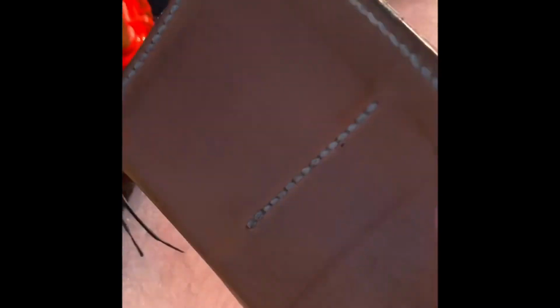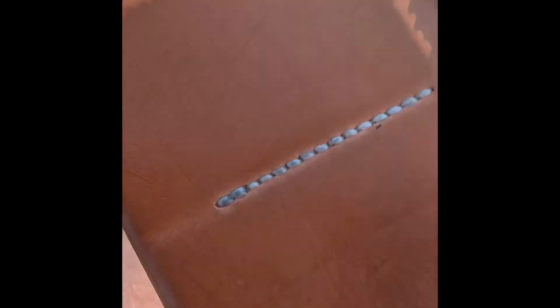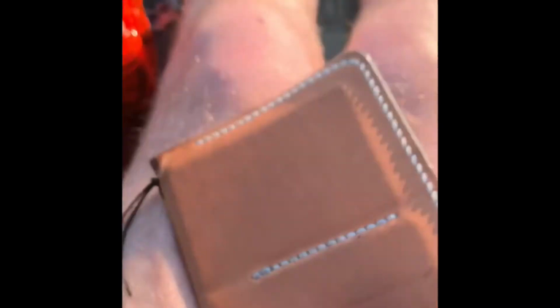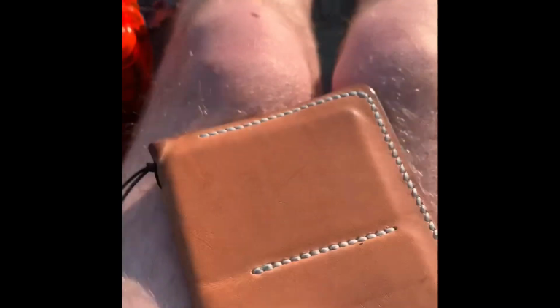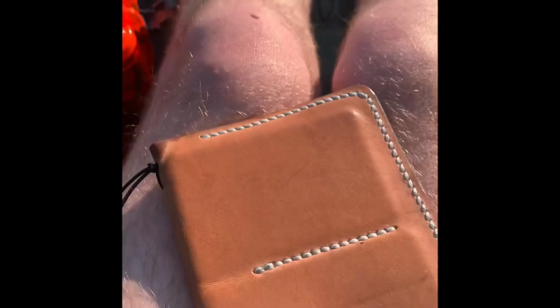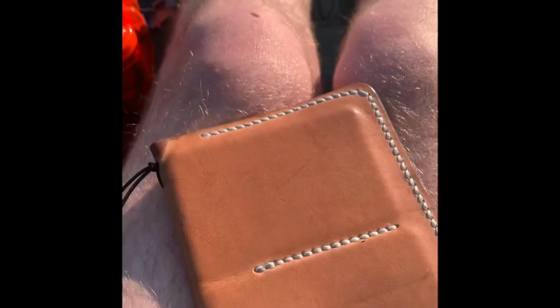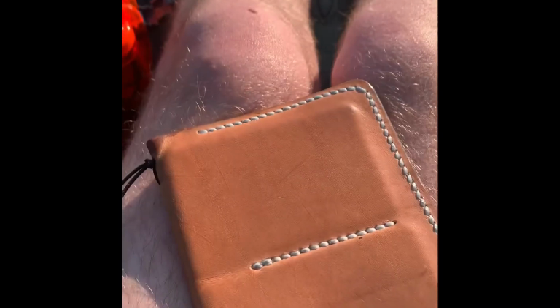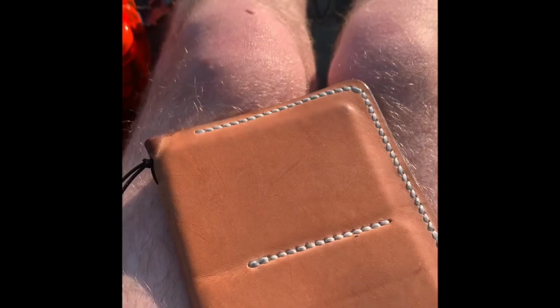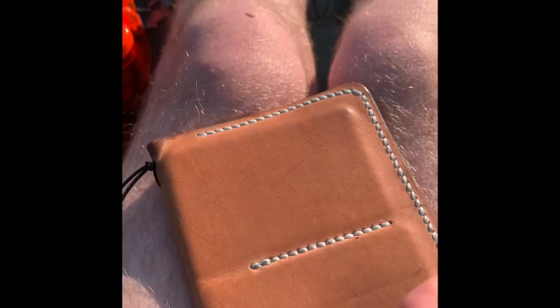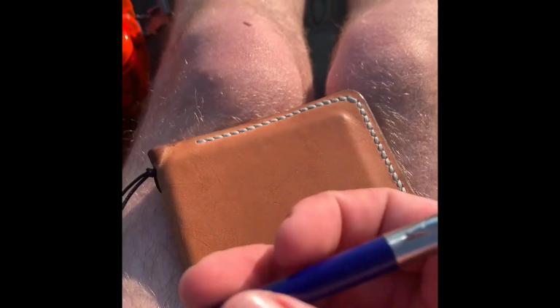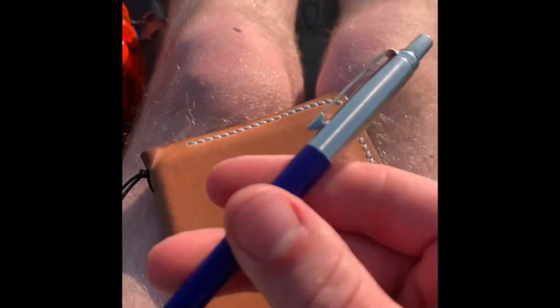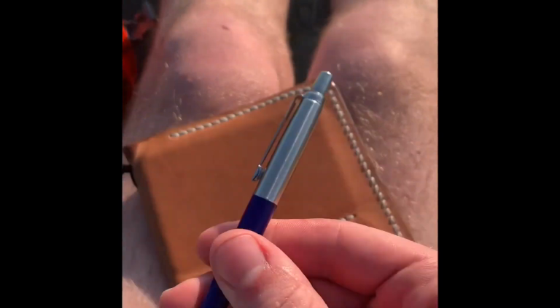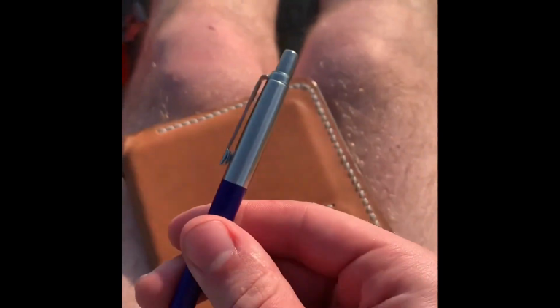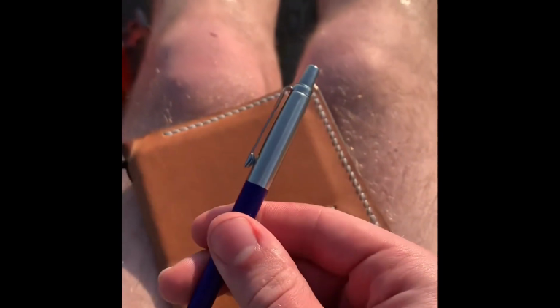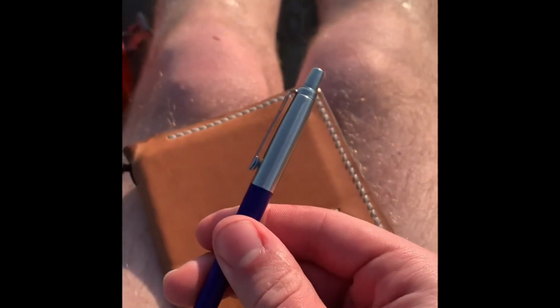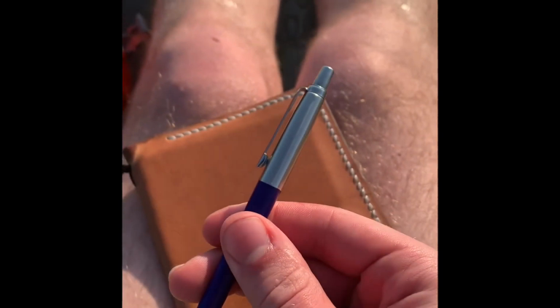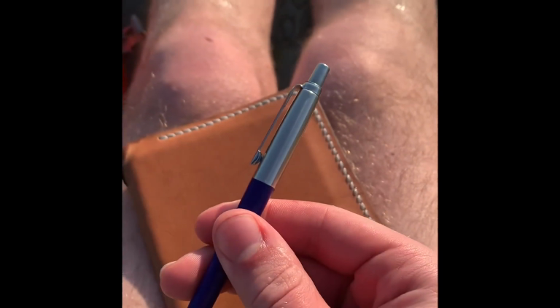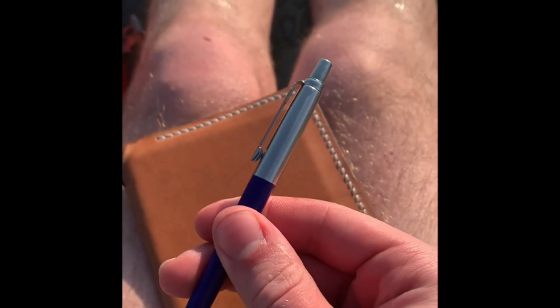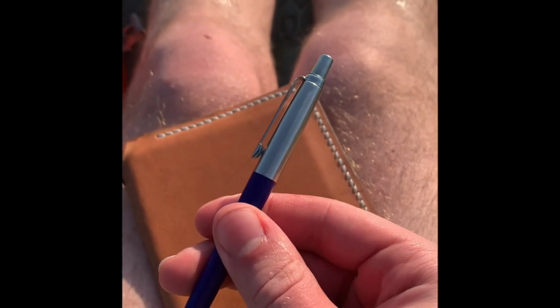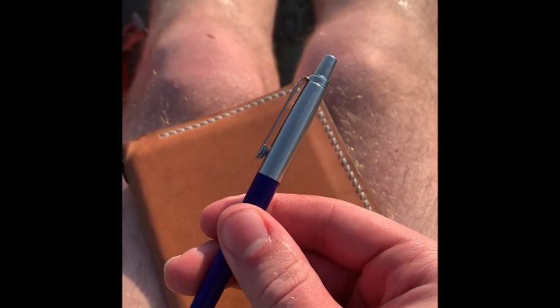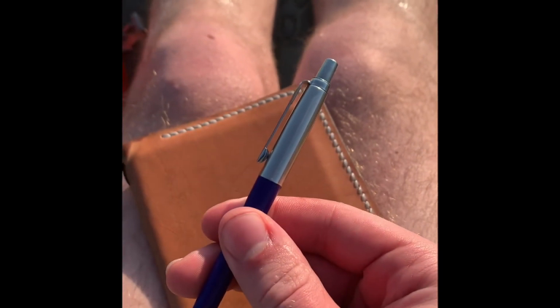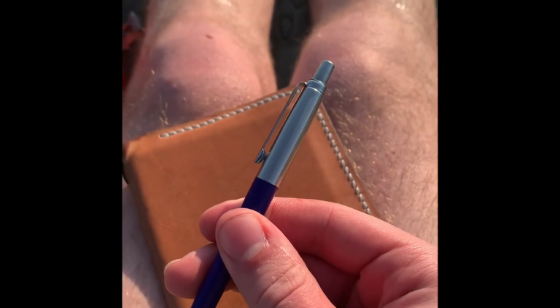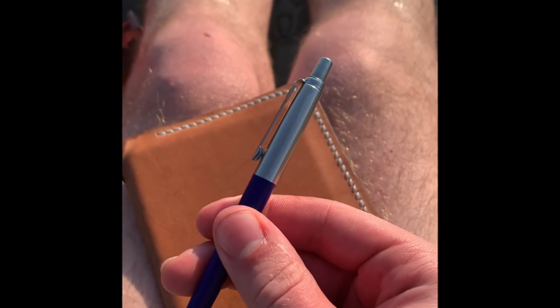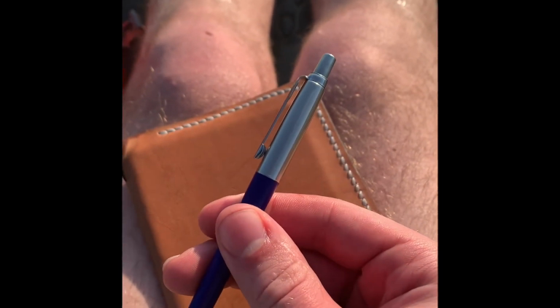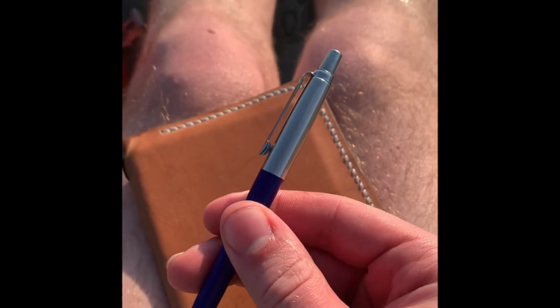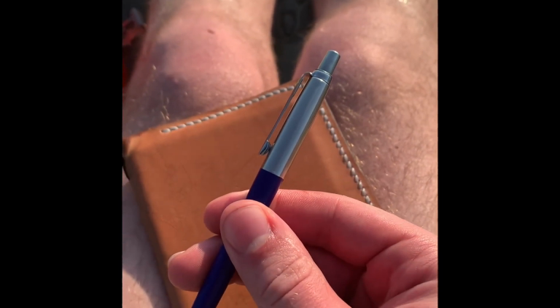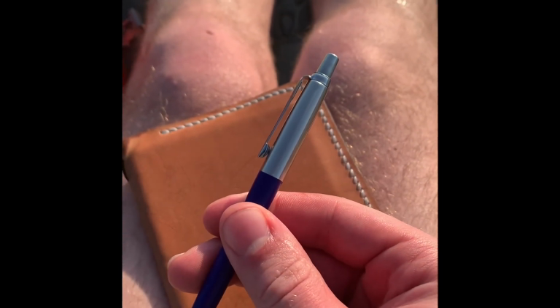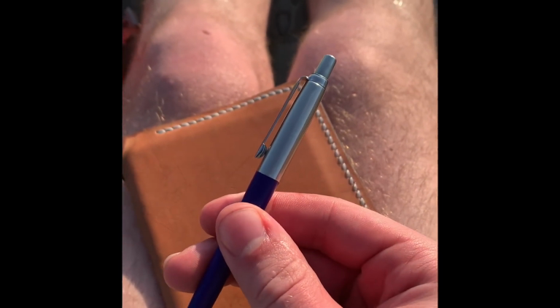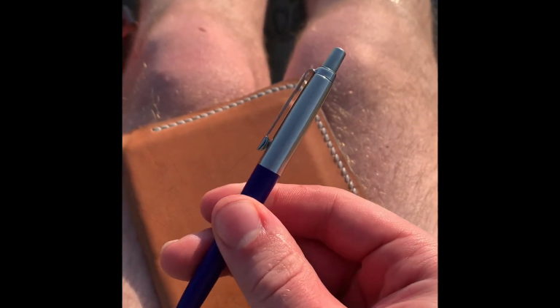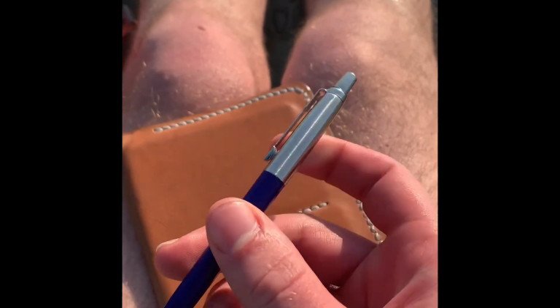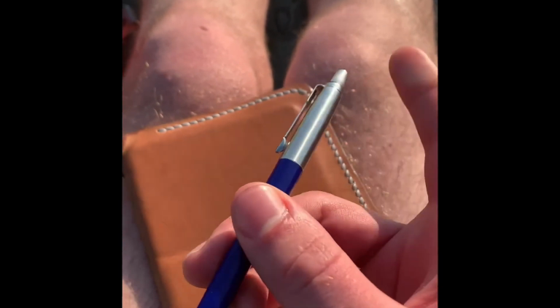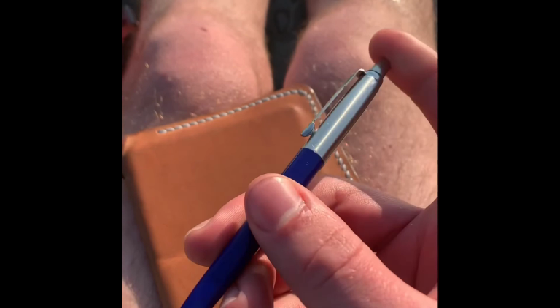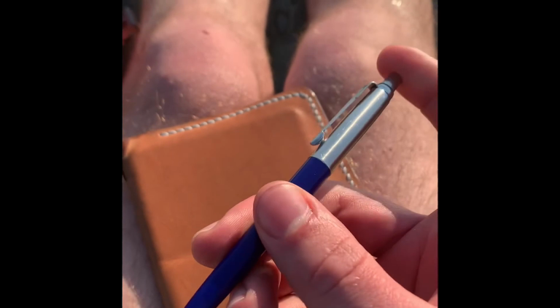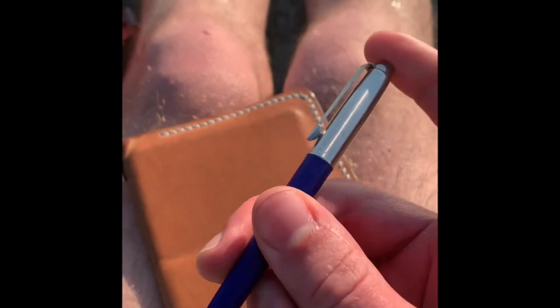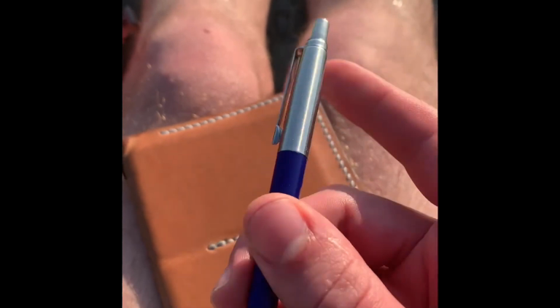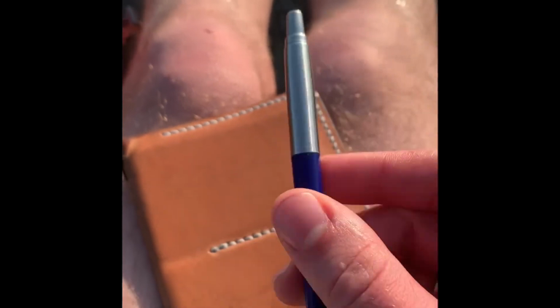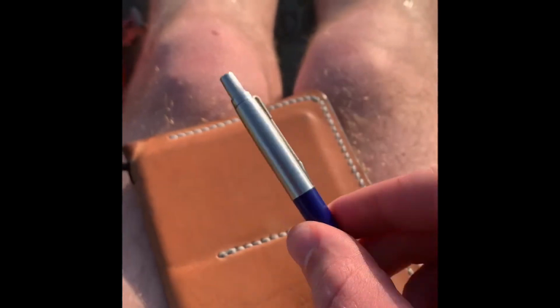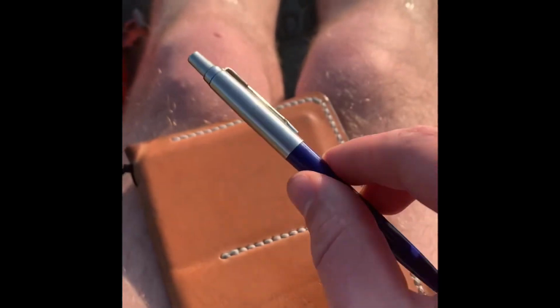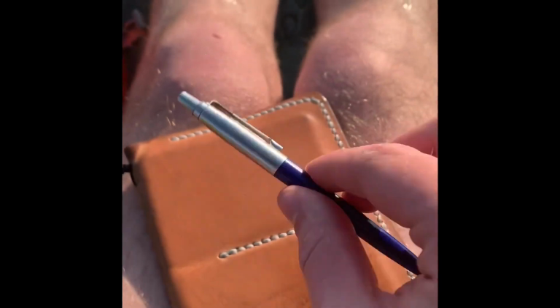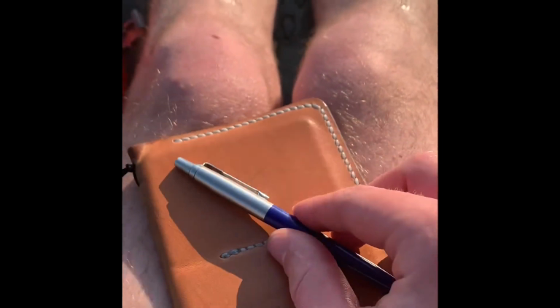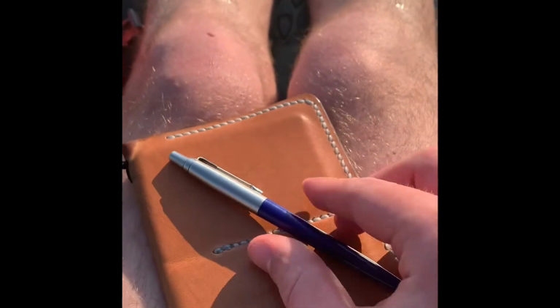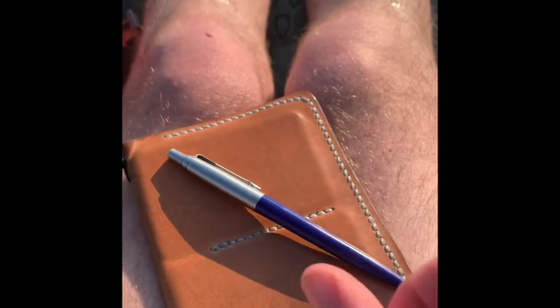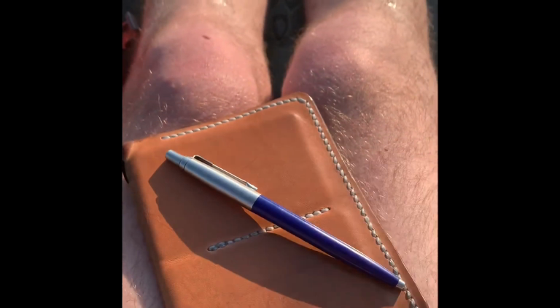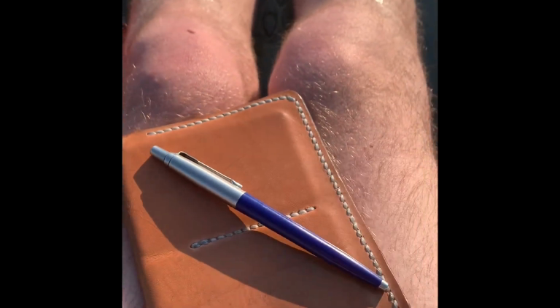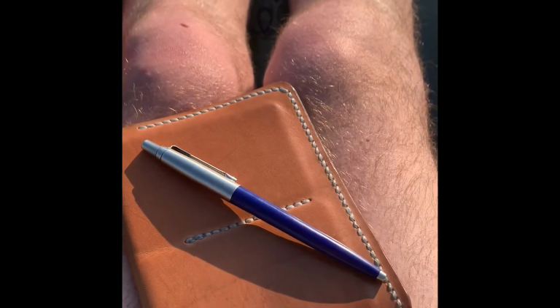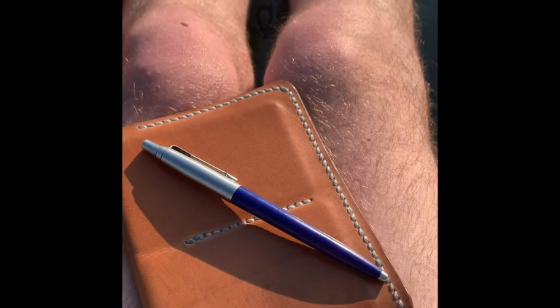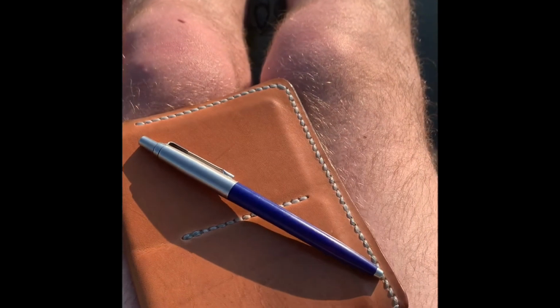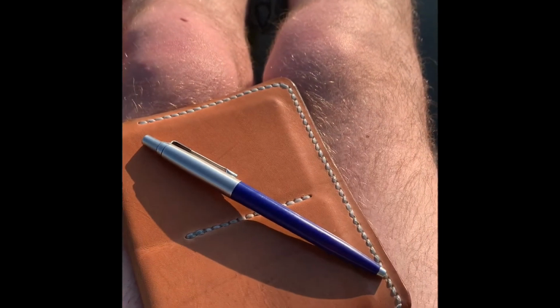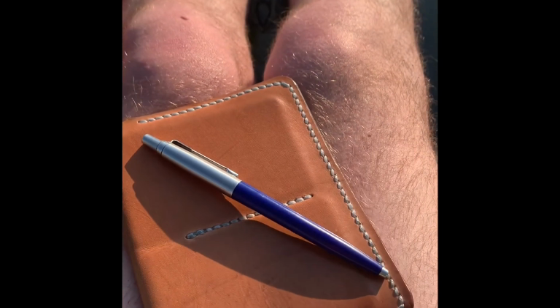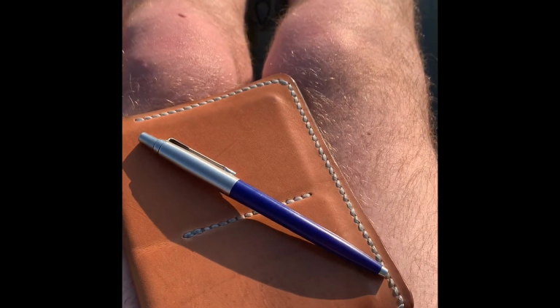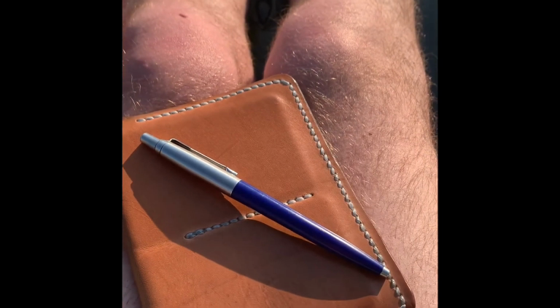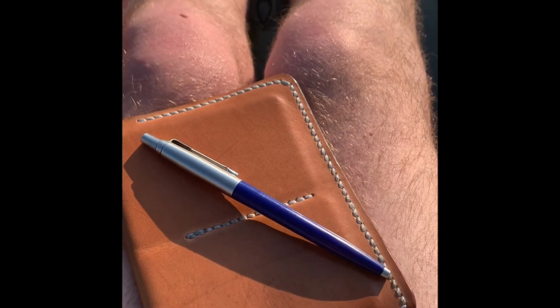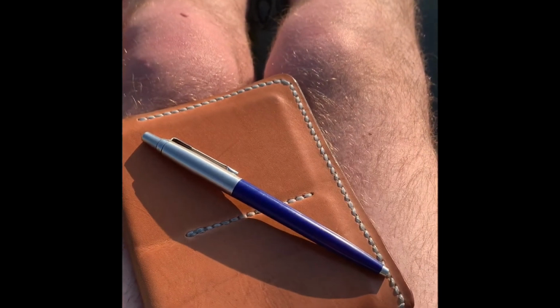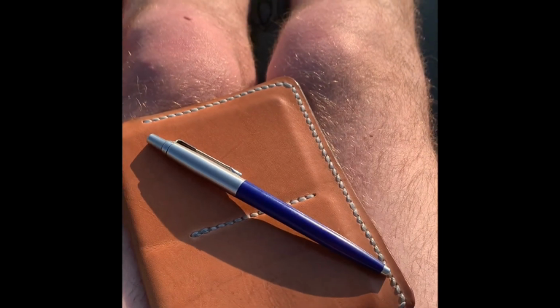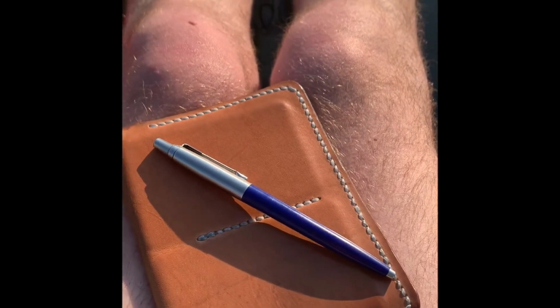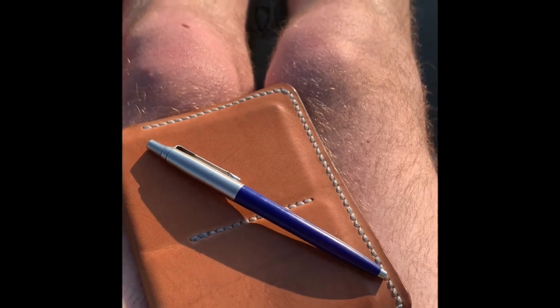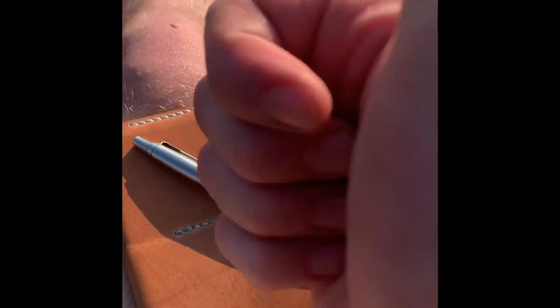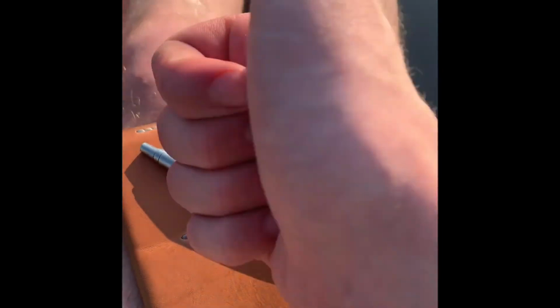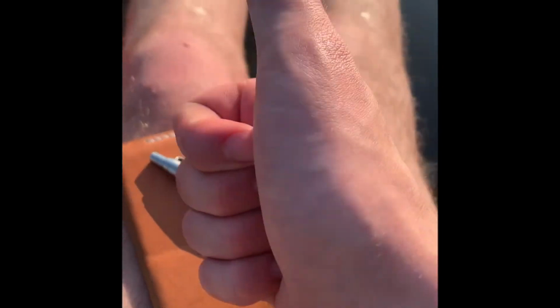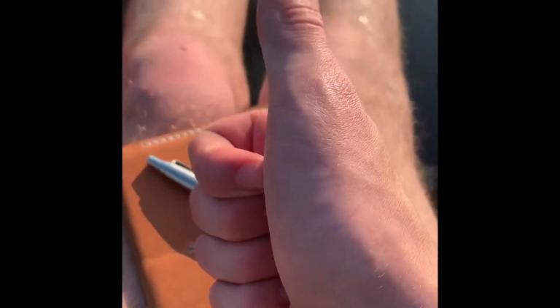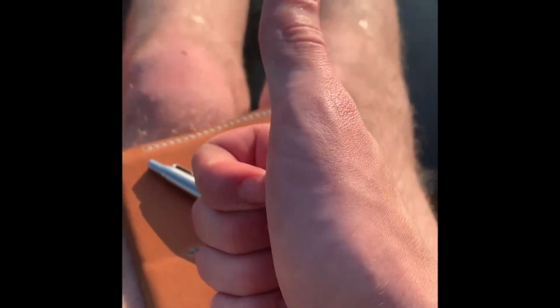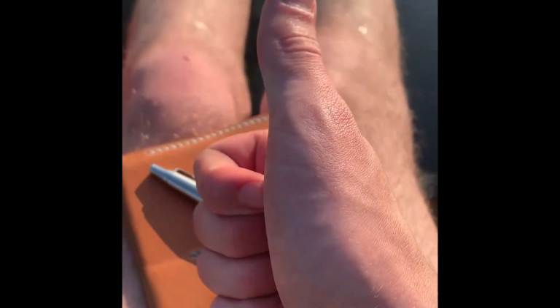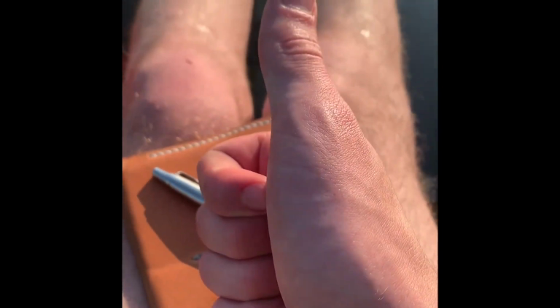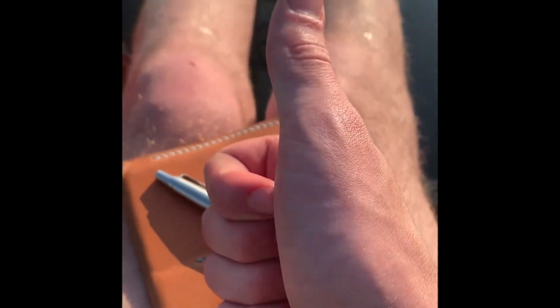Everywhere I go — Parker Jotter. You never know when you're going to need to write something down. Have a good one.